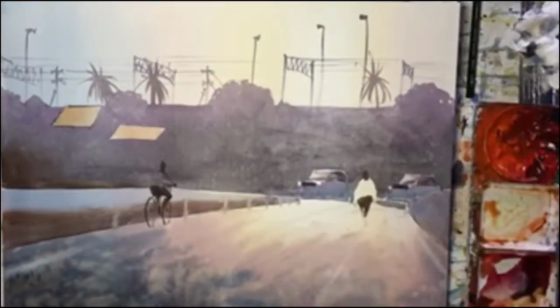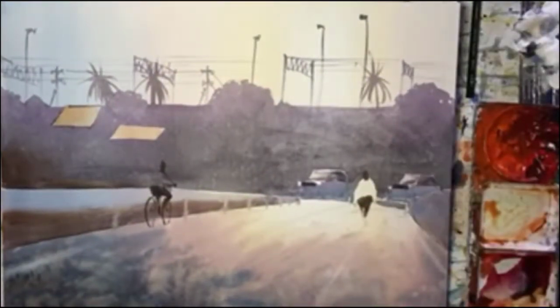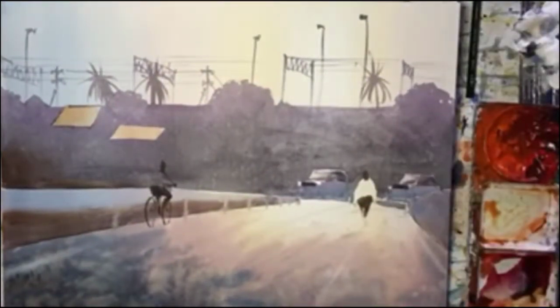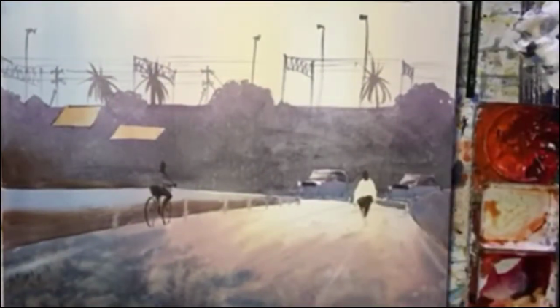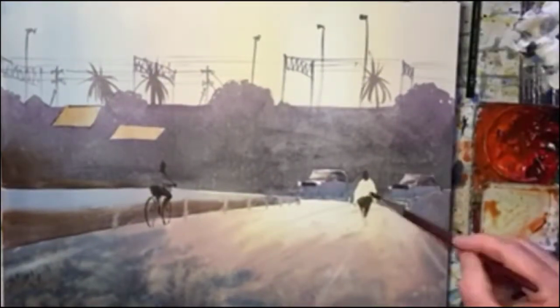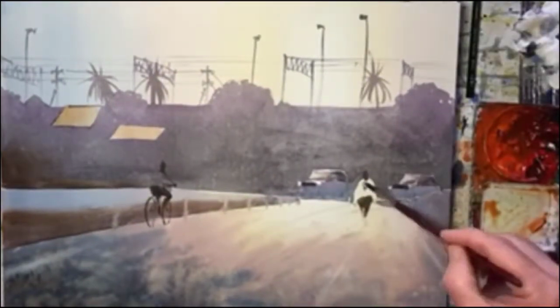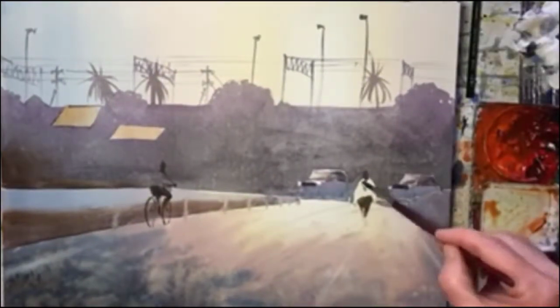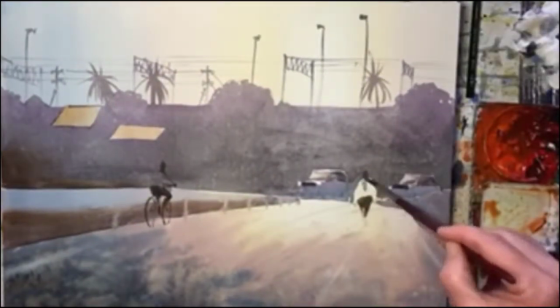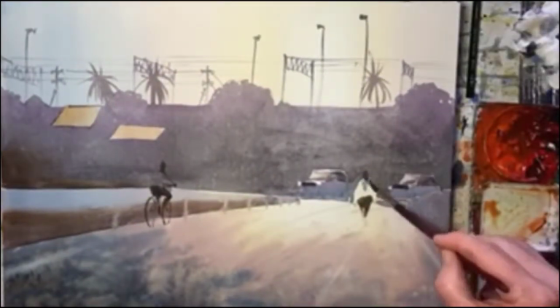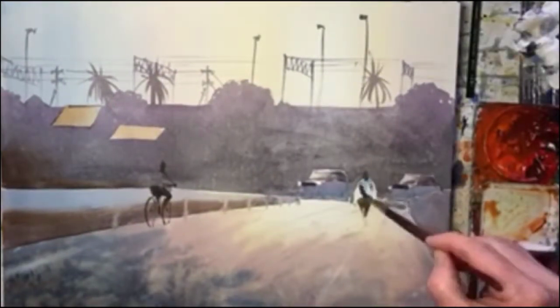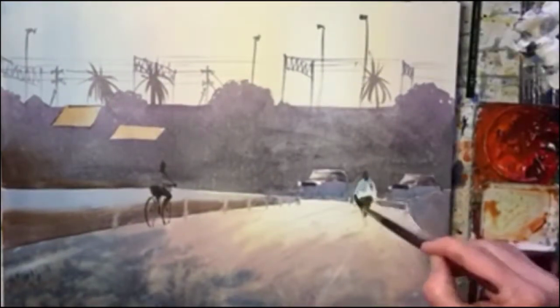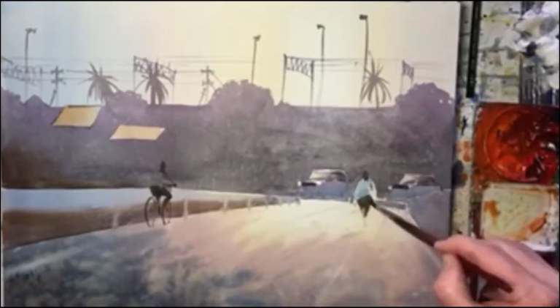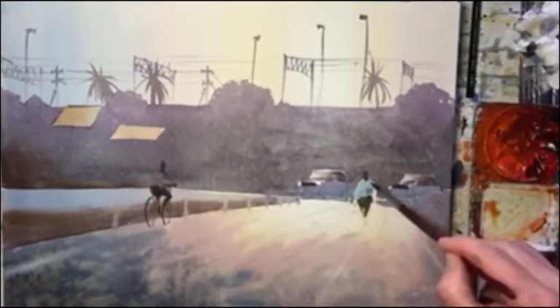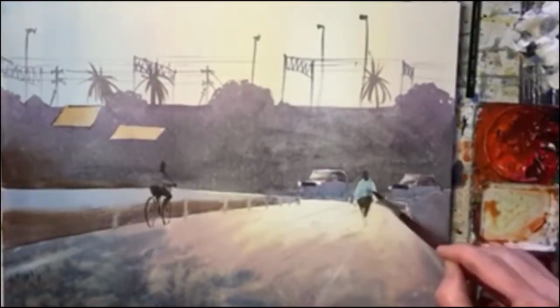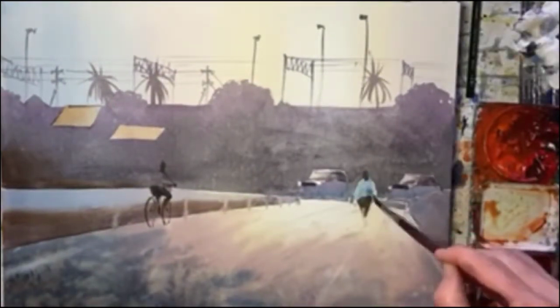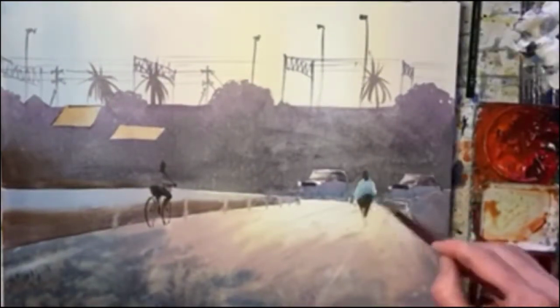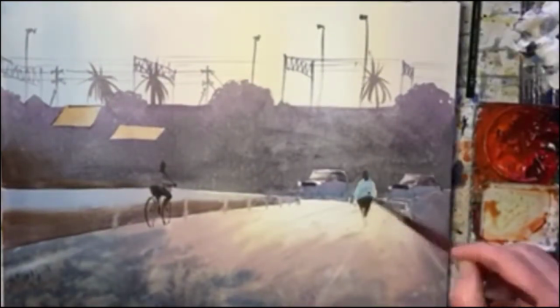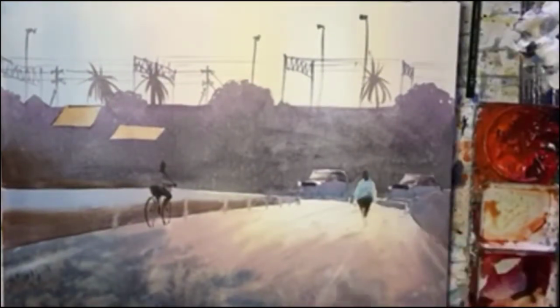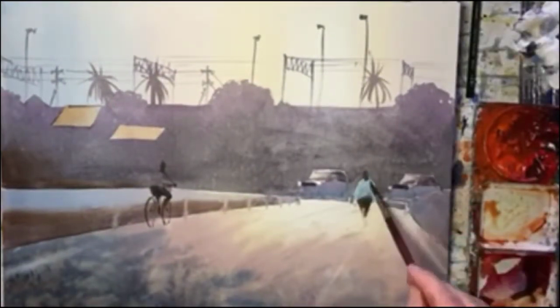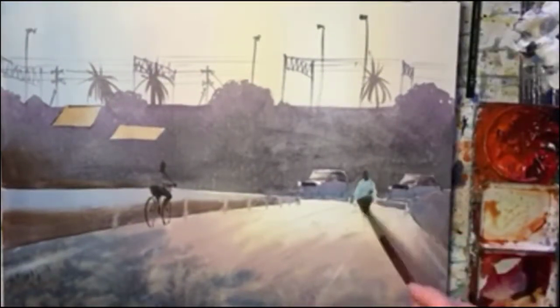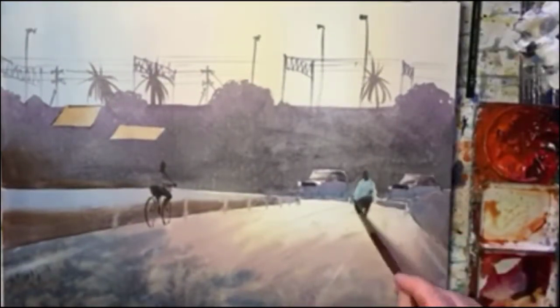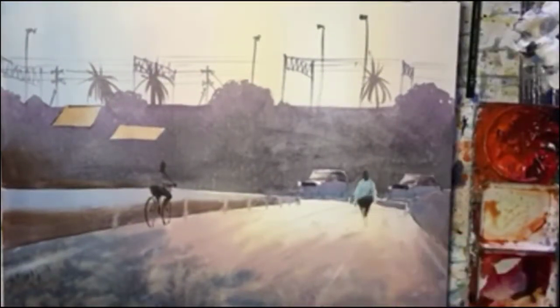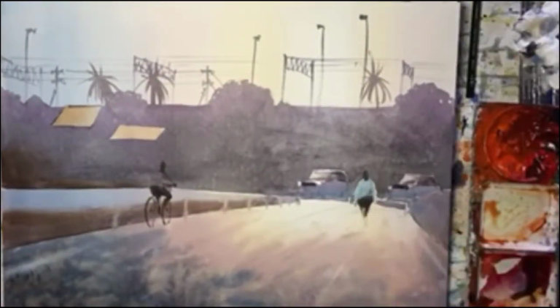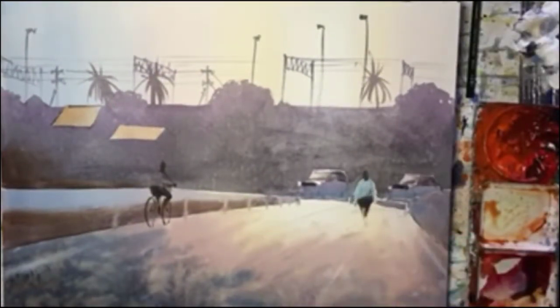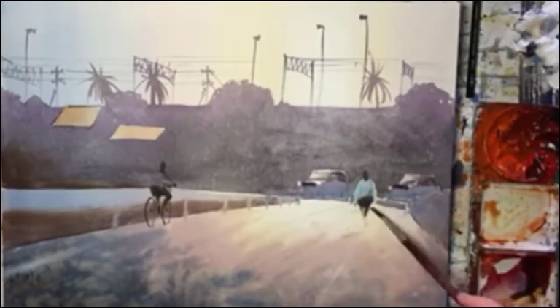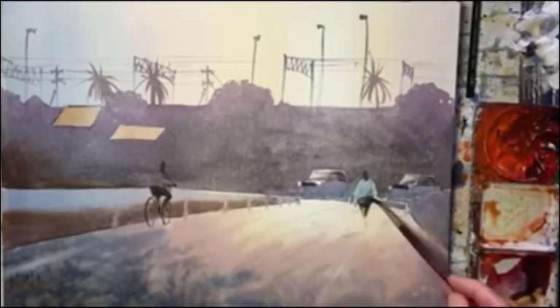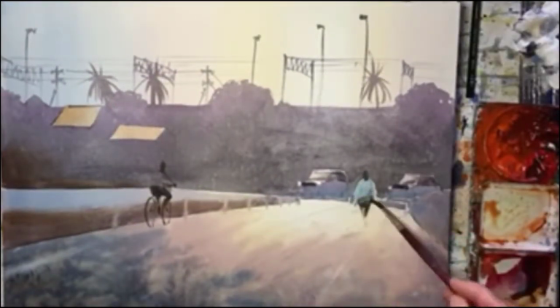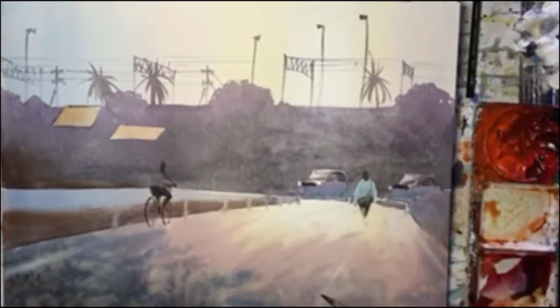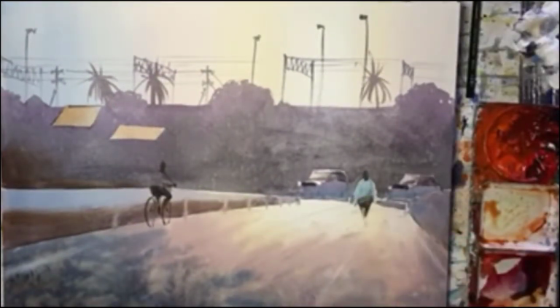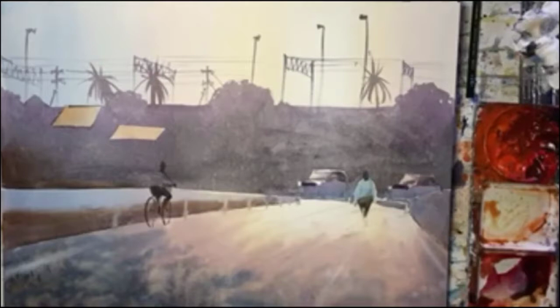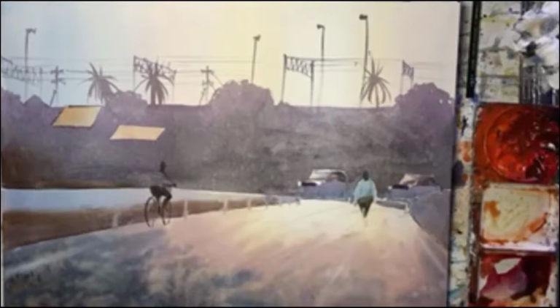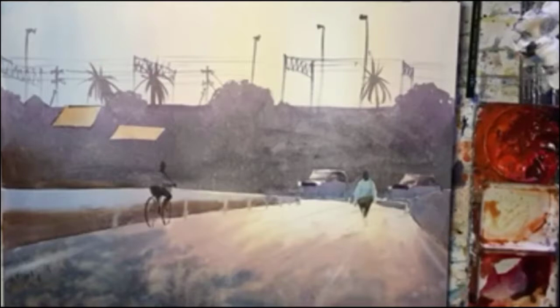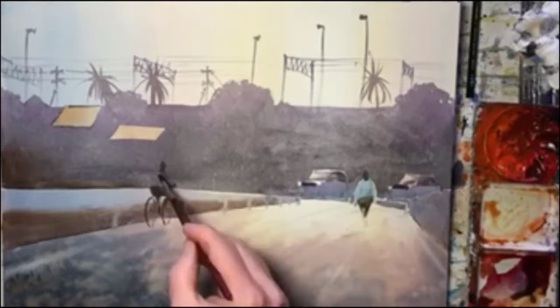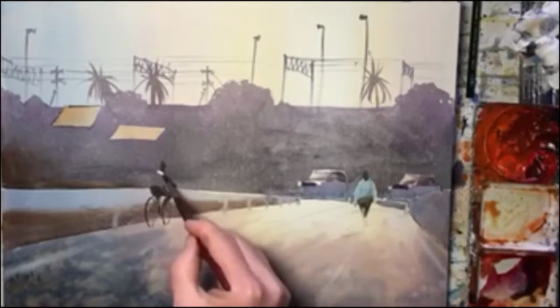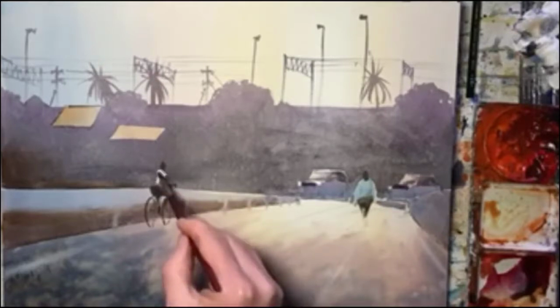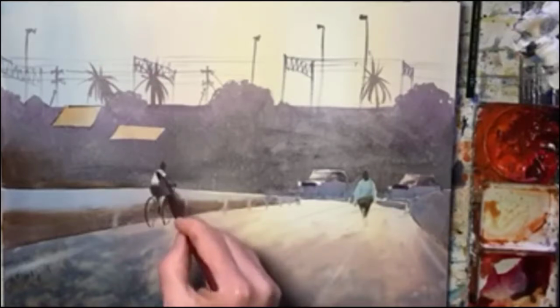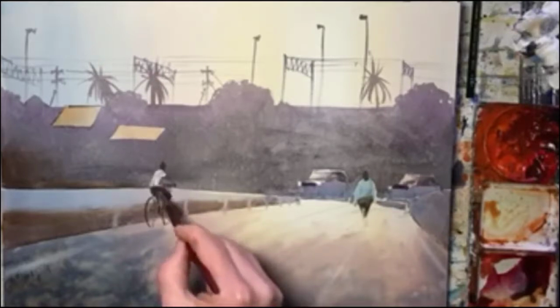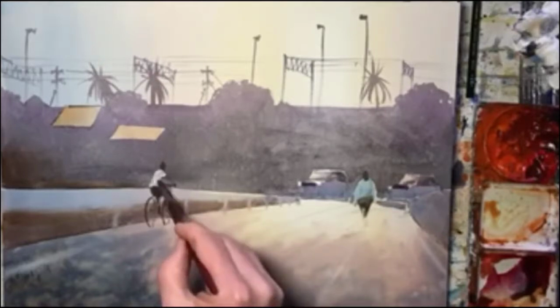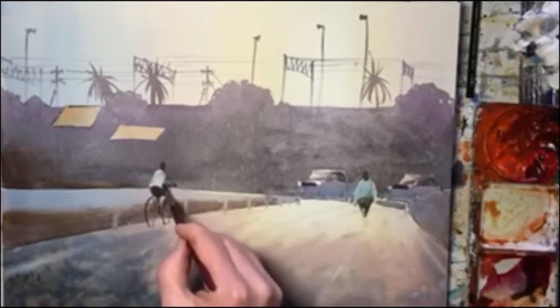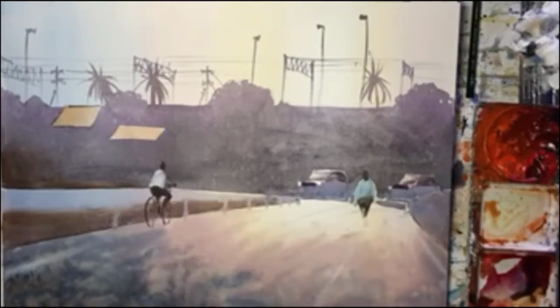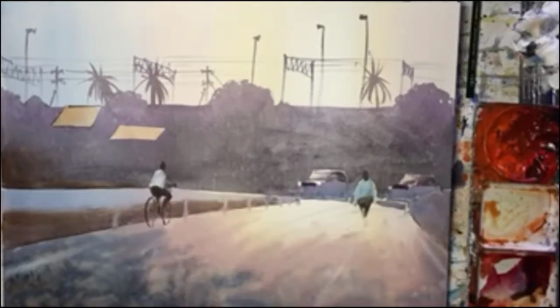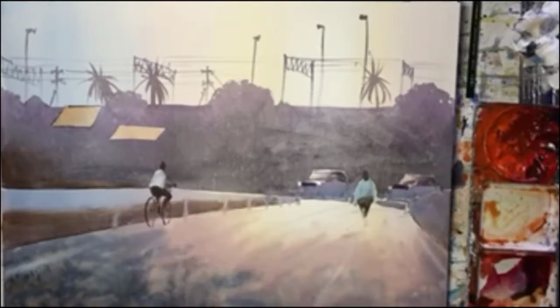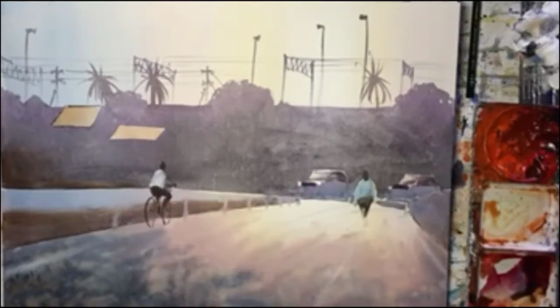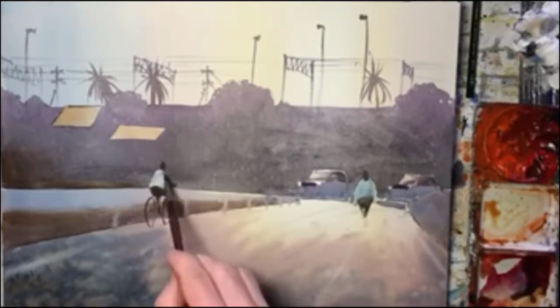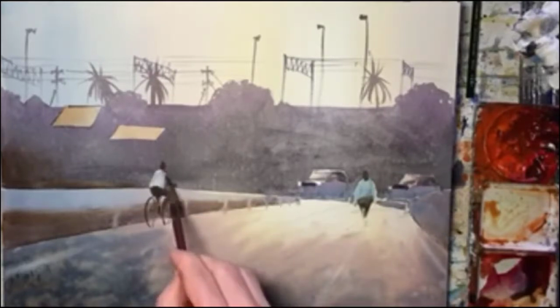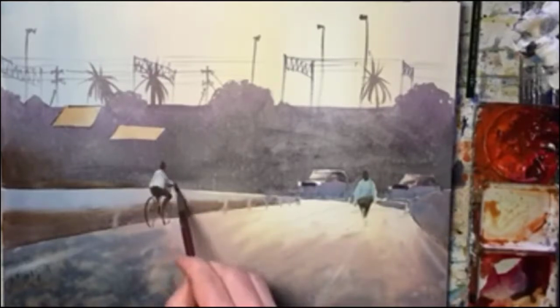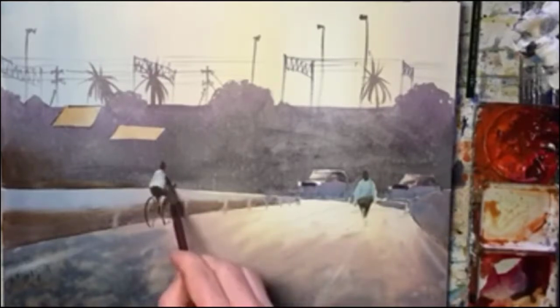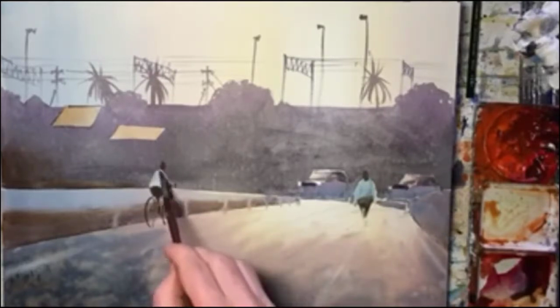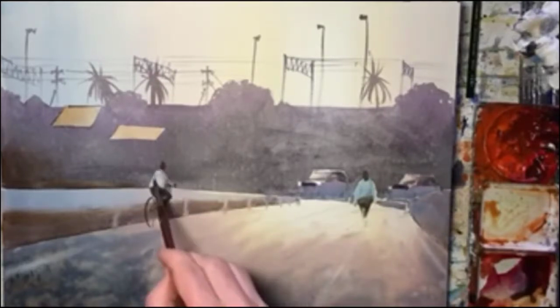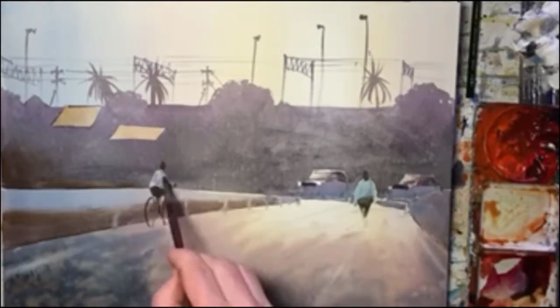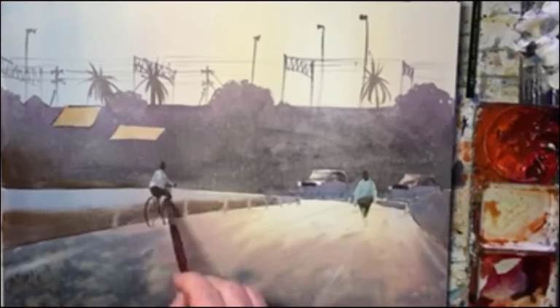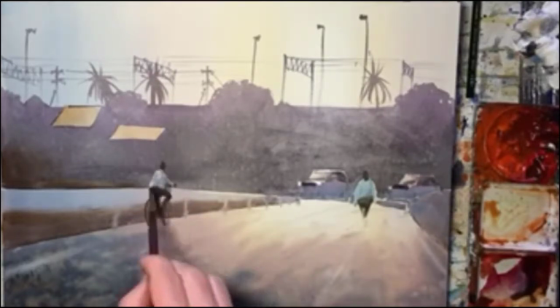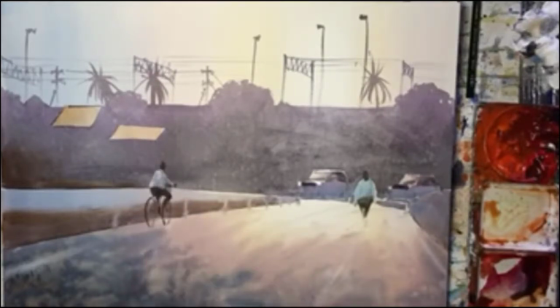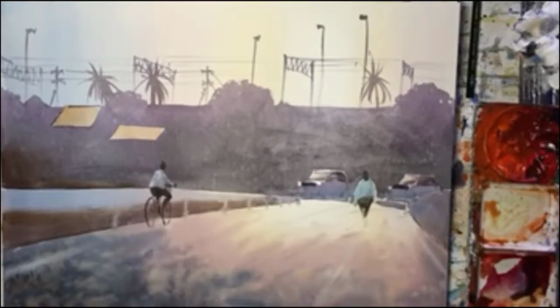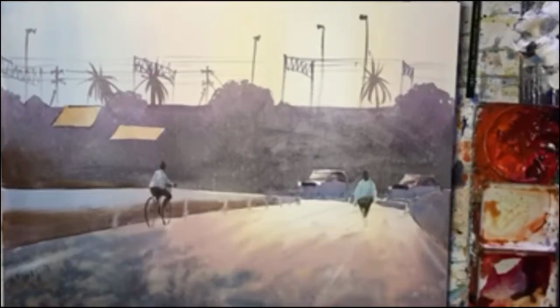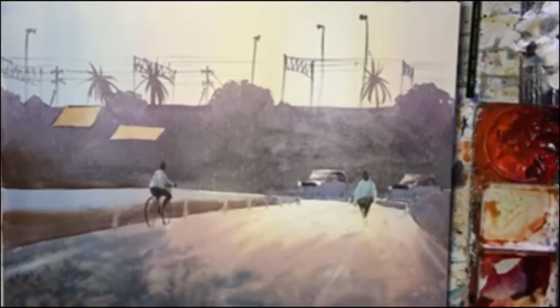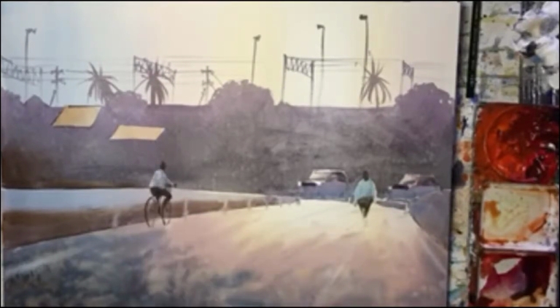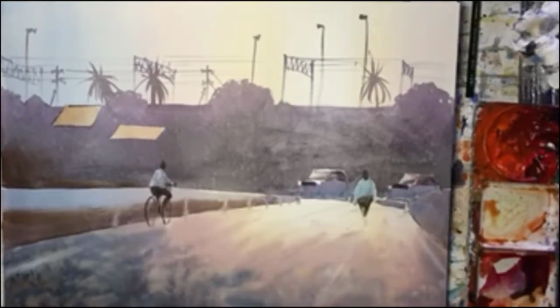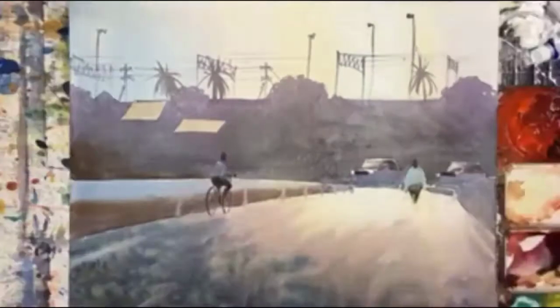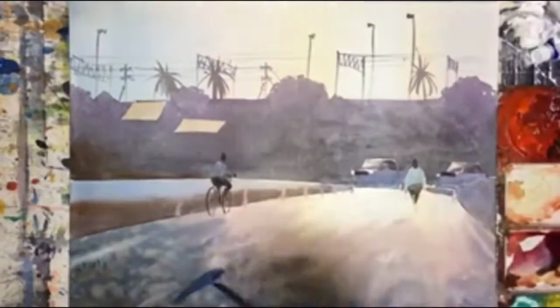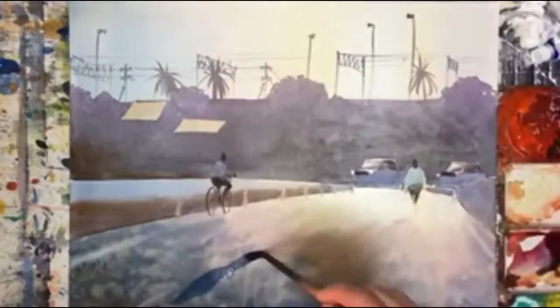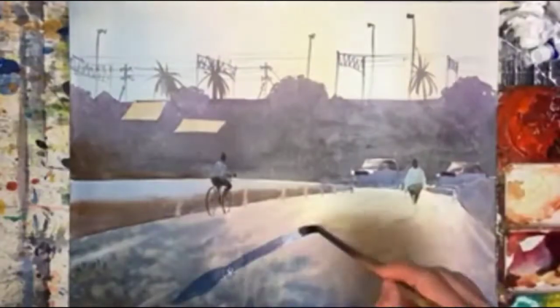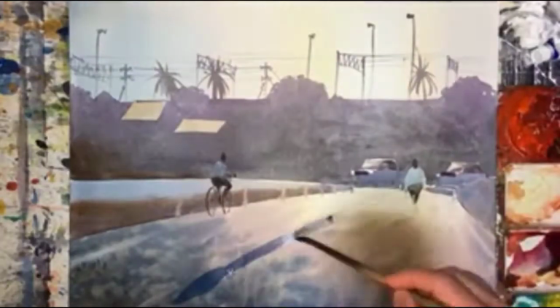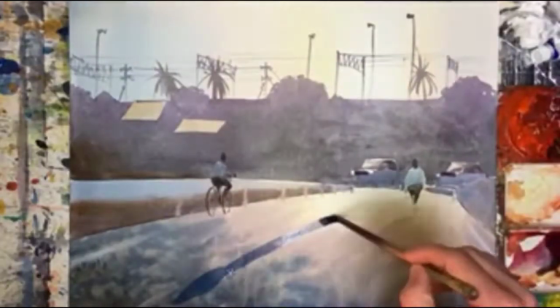I wanted him to have a white top, so I use gouache and you'll see that in a minute. All right — not yet then. So I did the blue top and there we go, there's the white gouache for him.